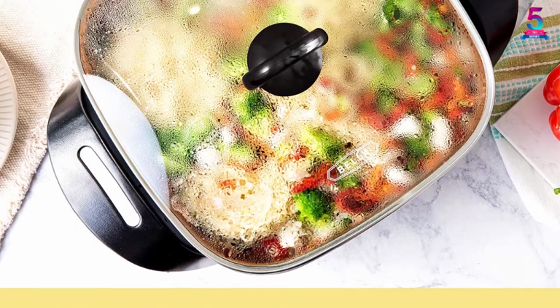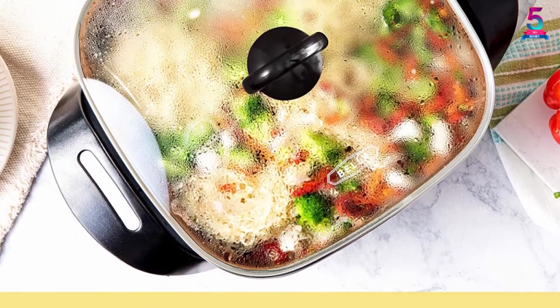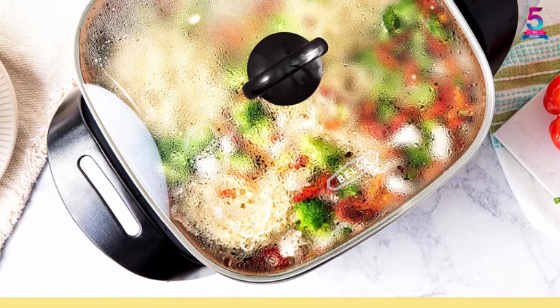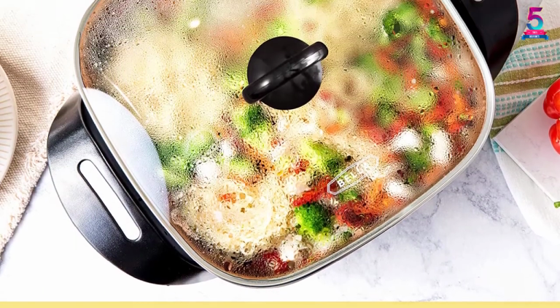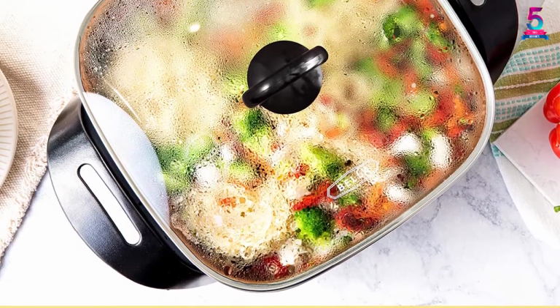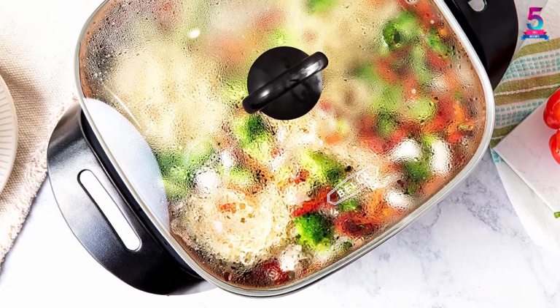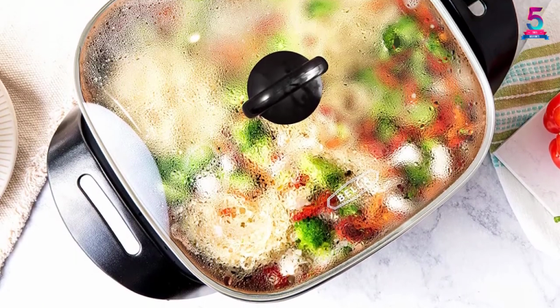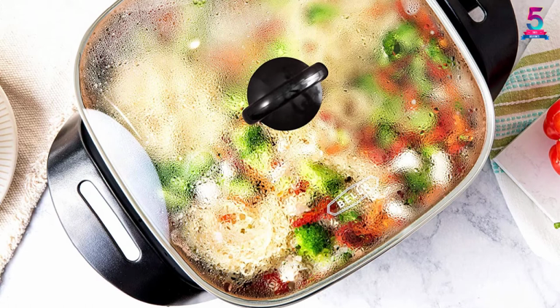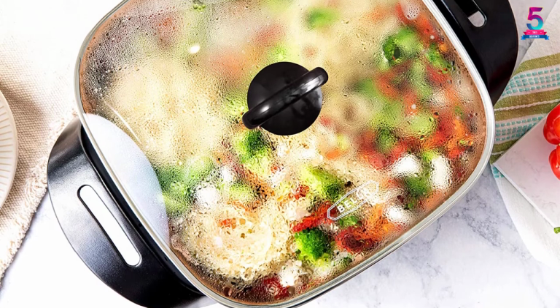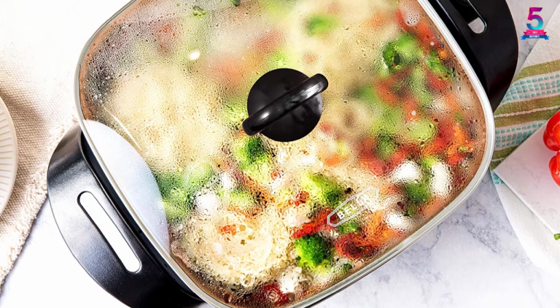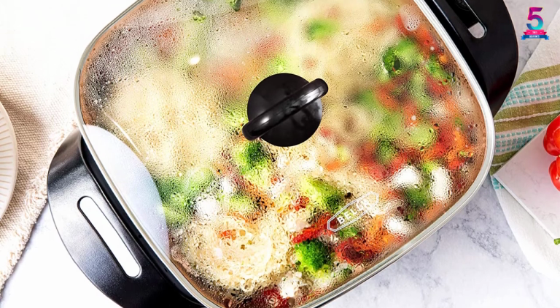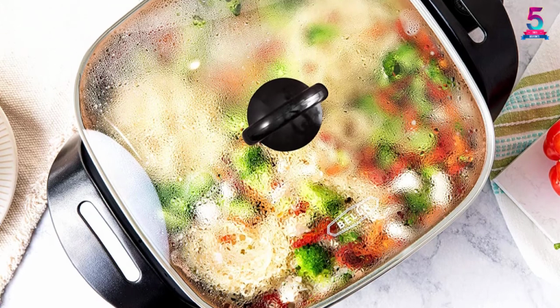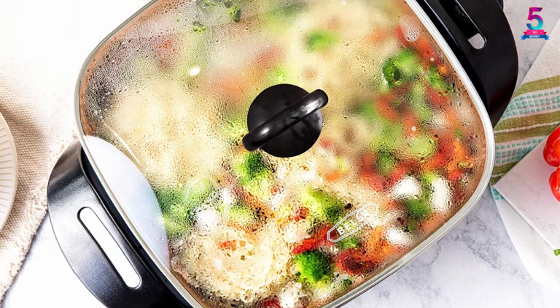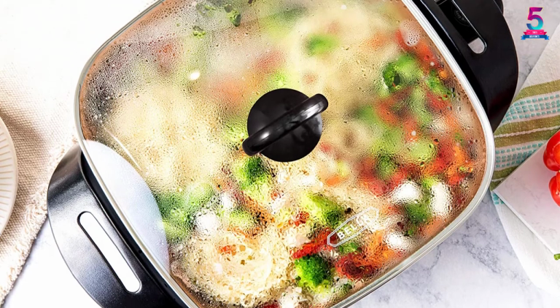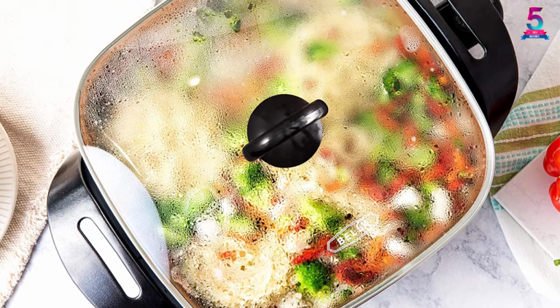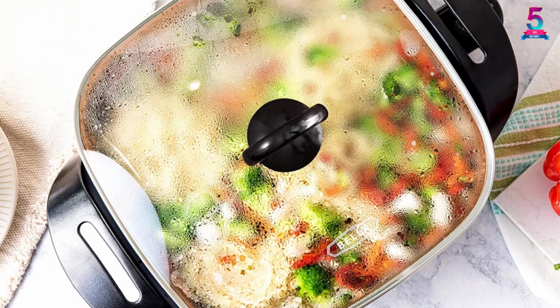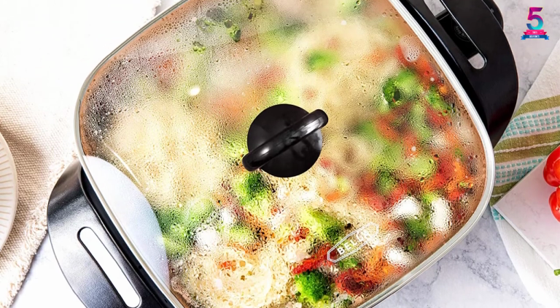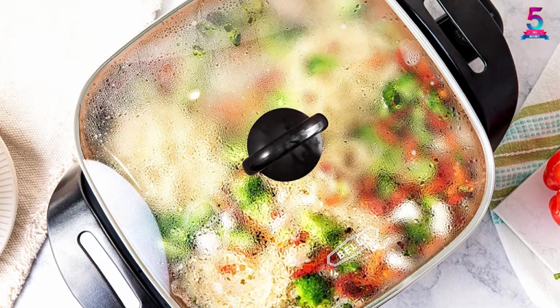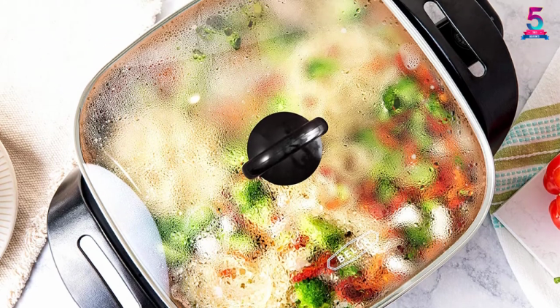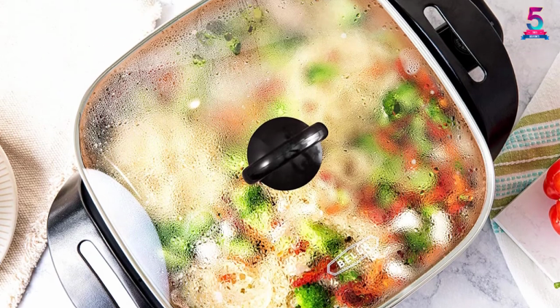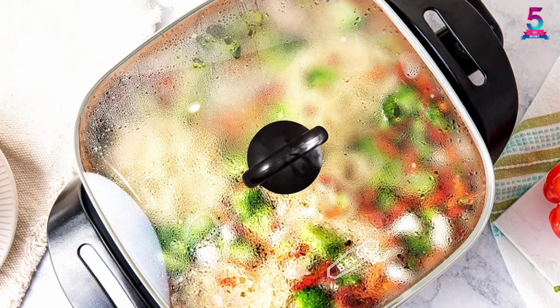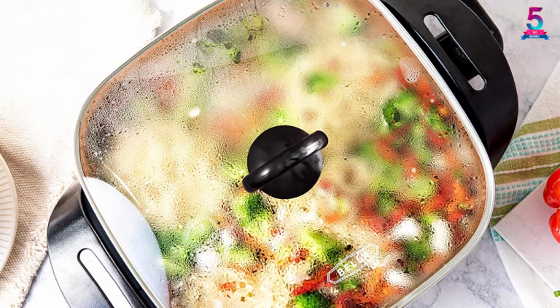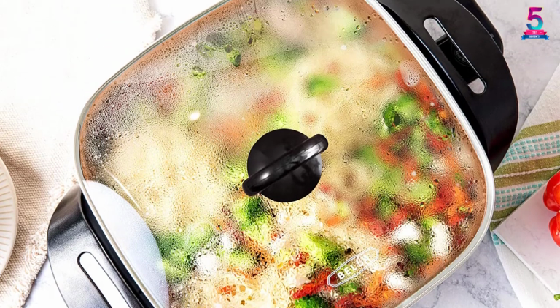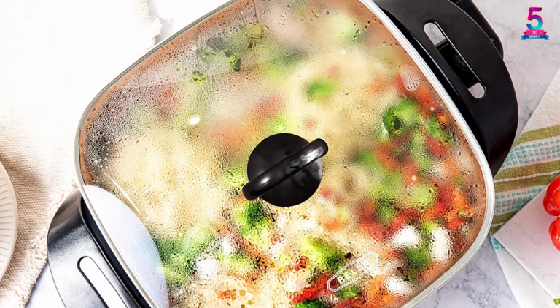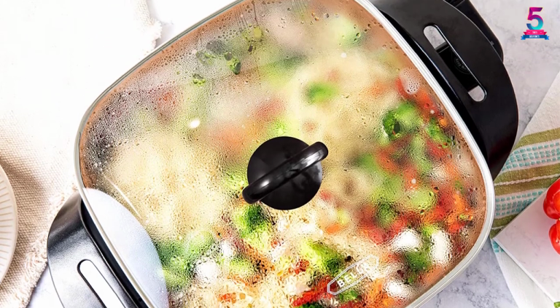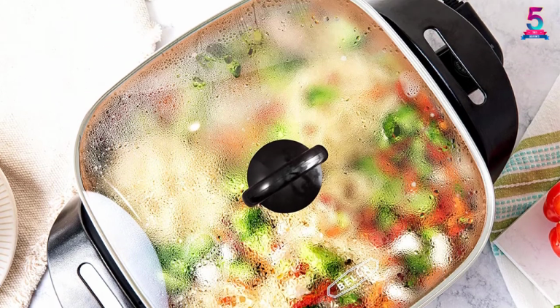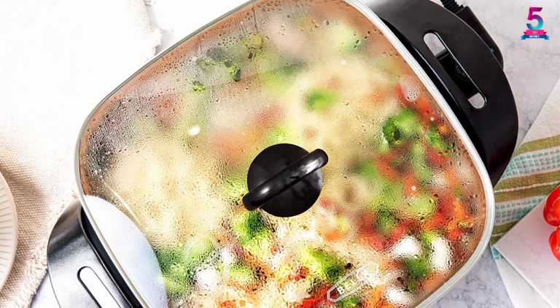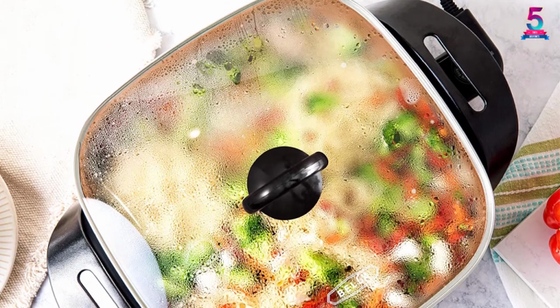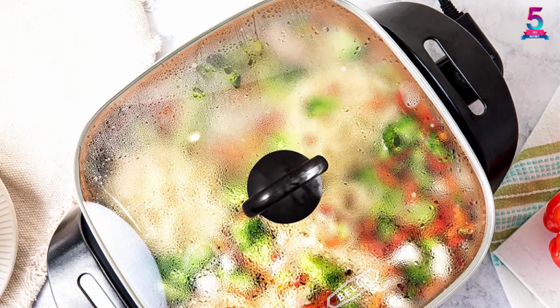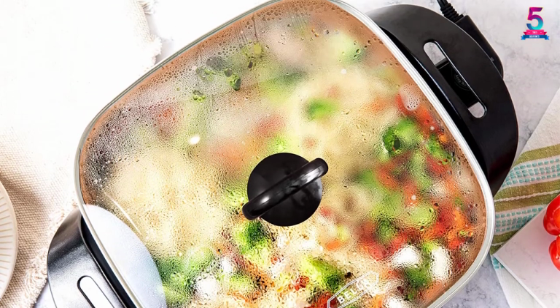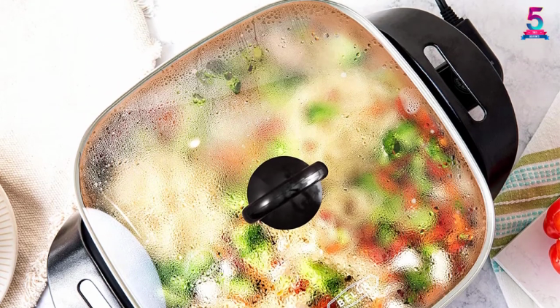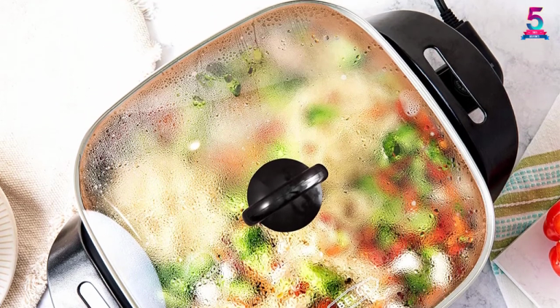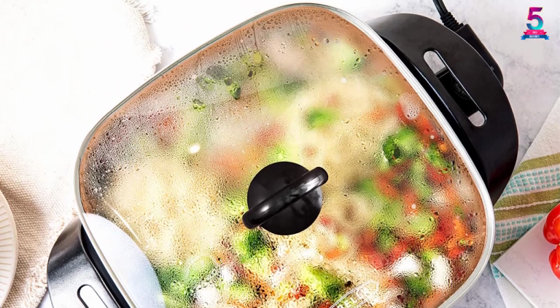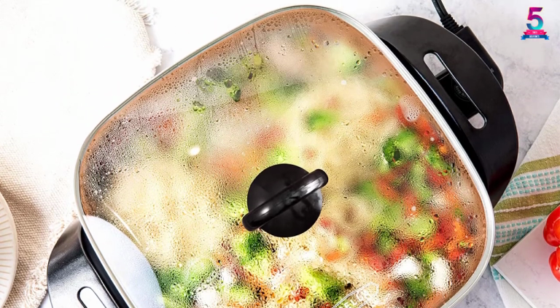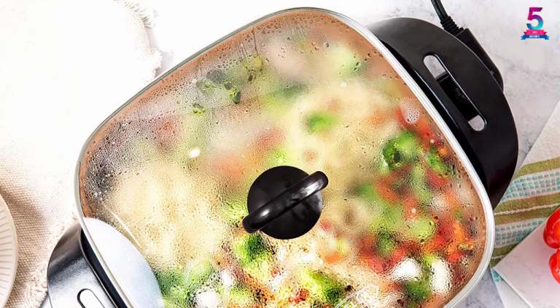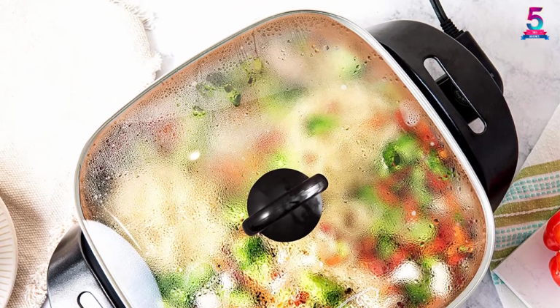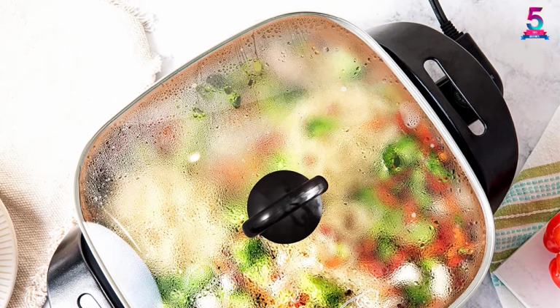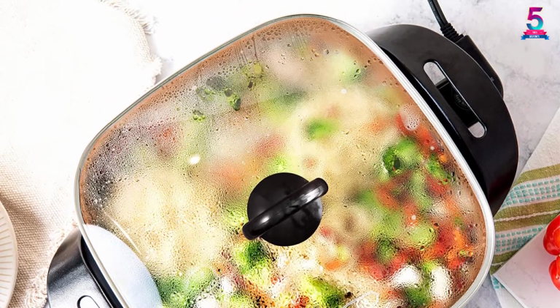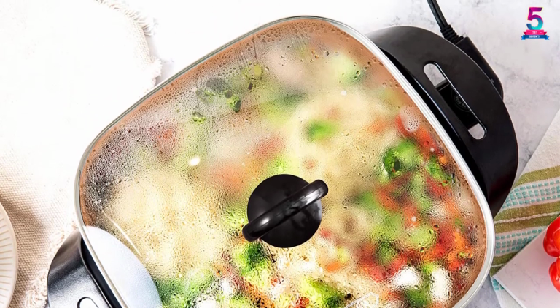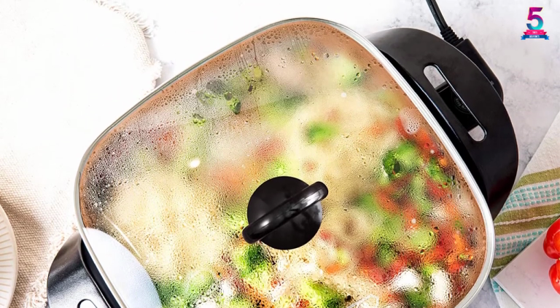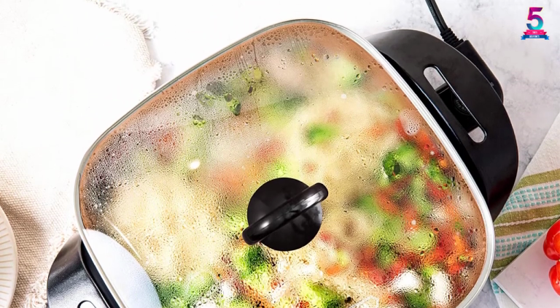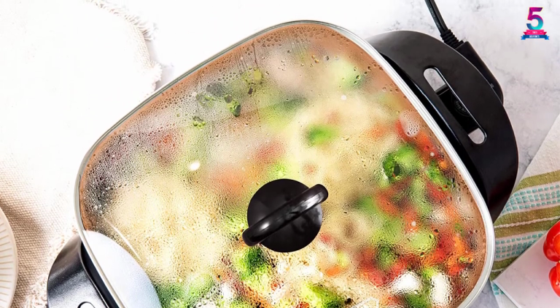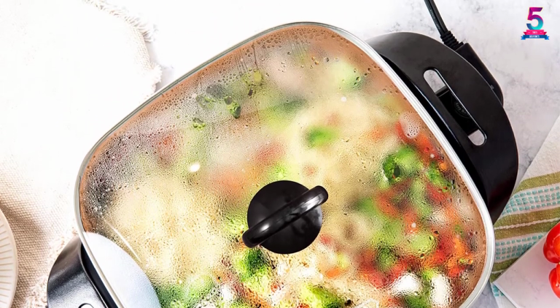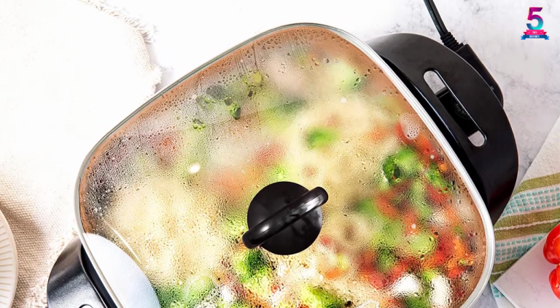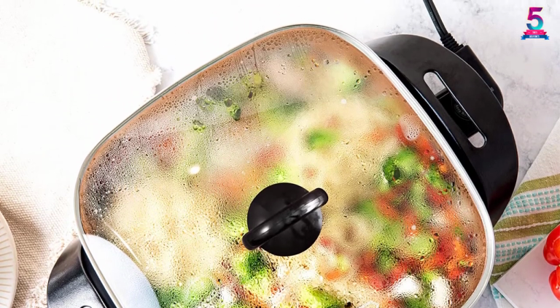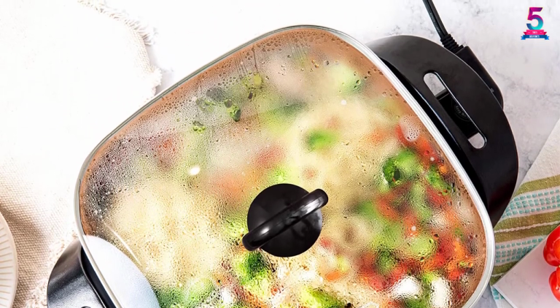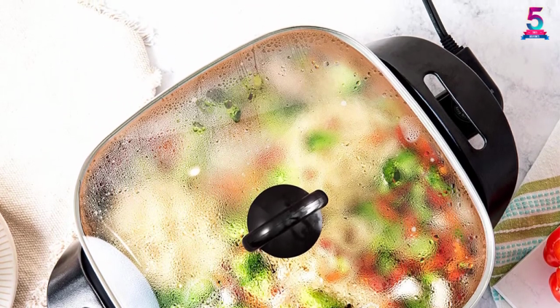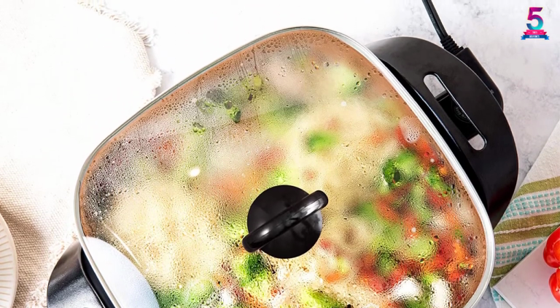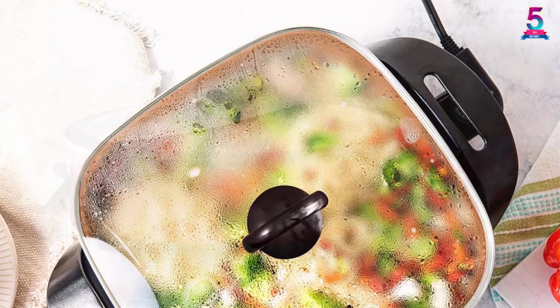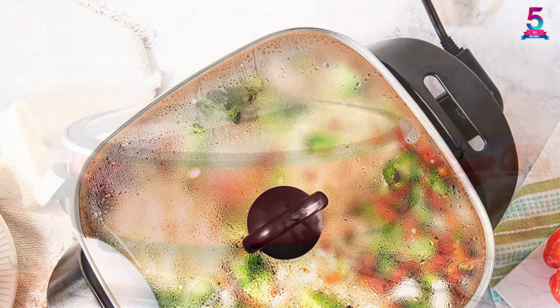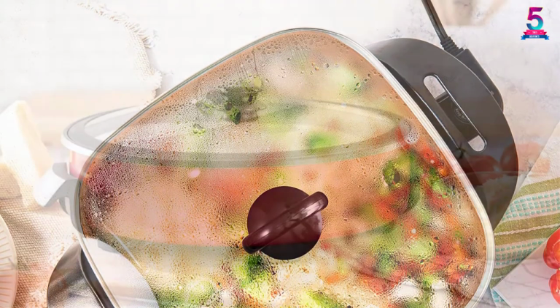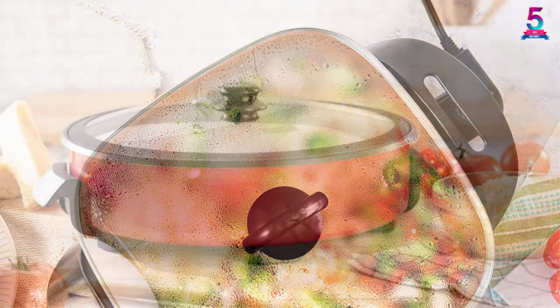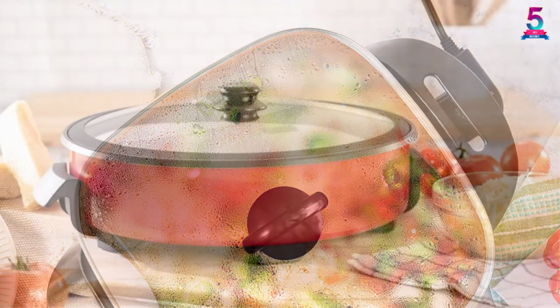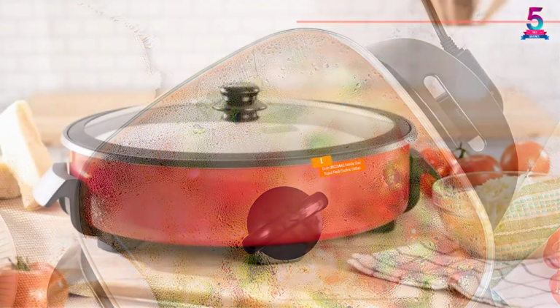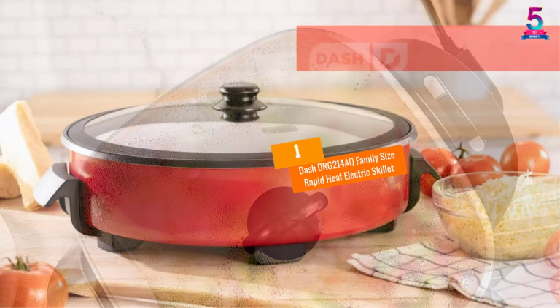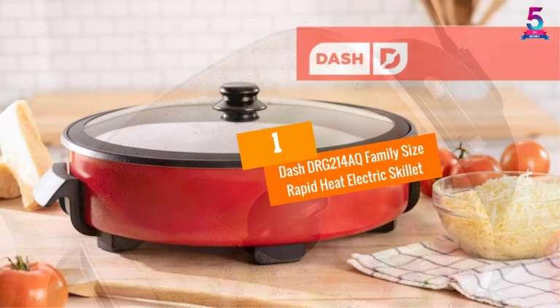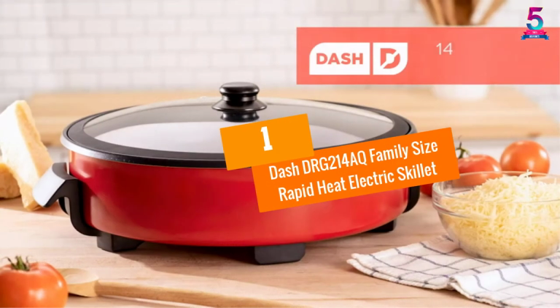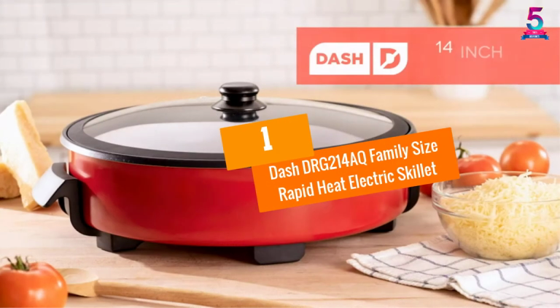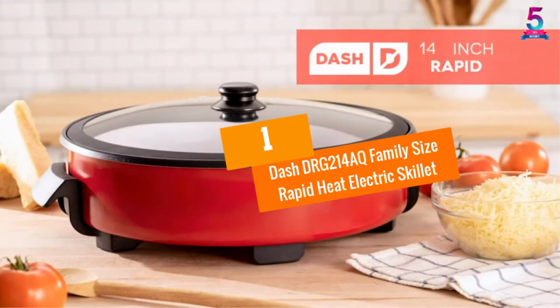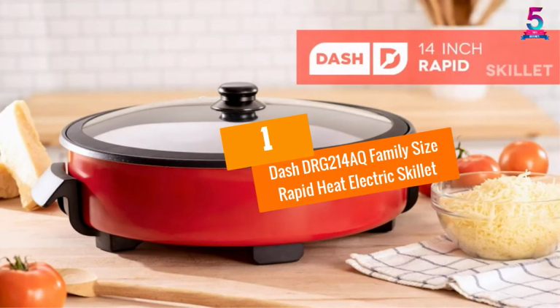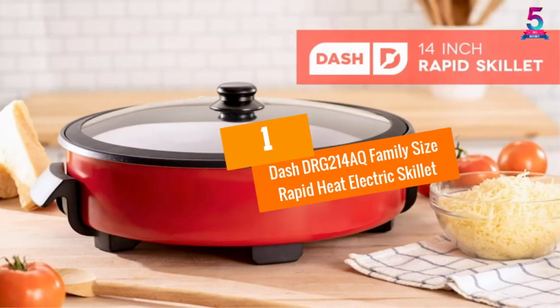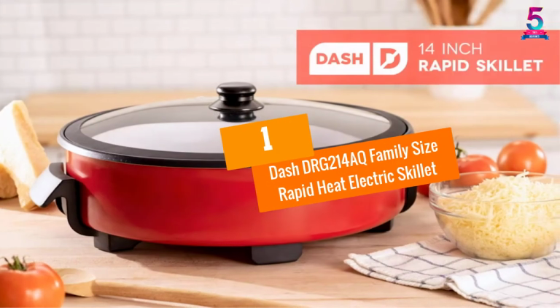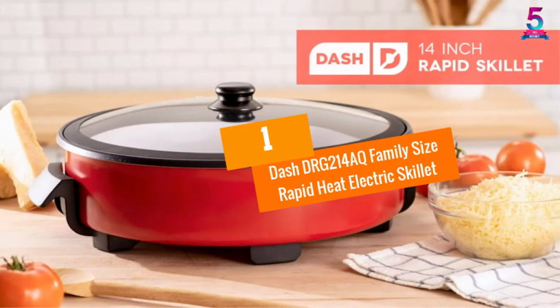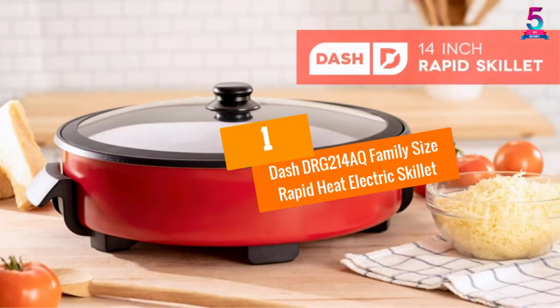If you're looking for something more durable than your ordinary electric skillet, this one will not disappoint you.